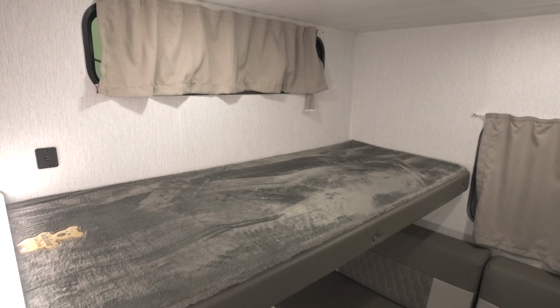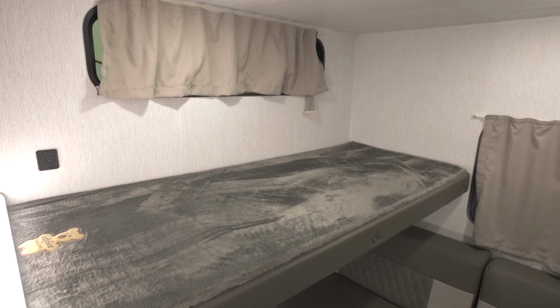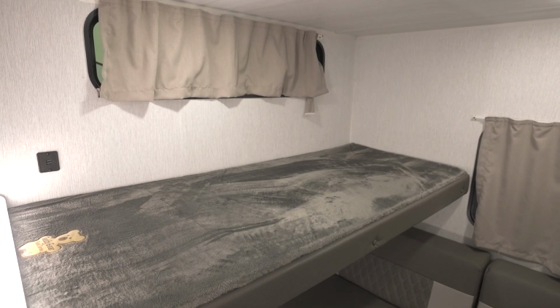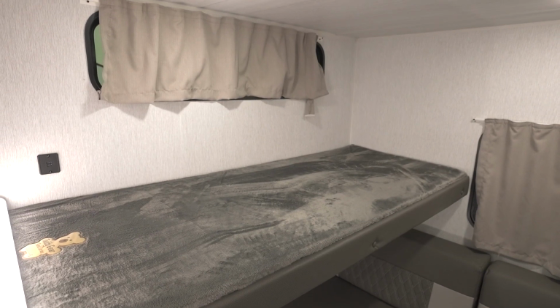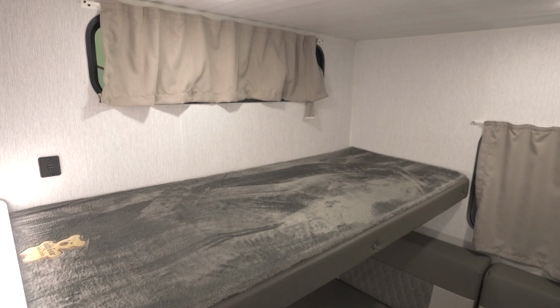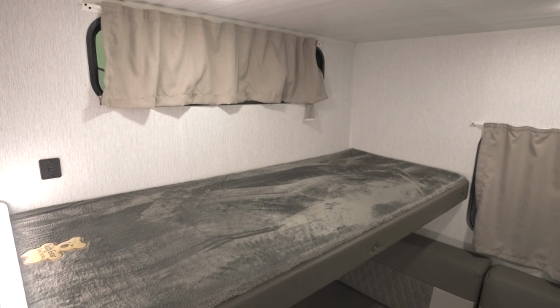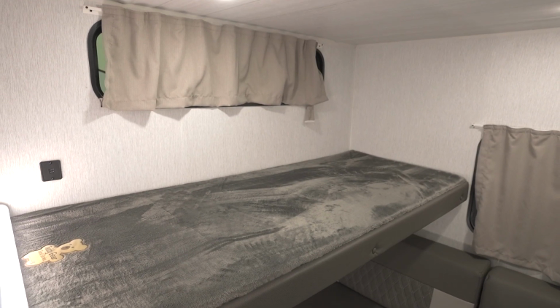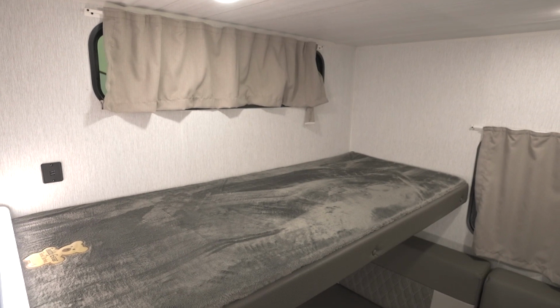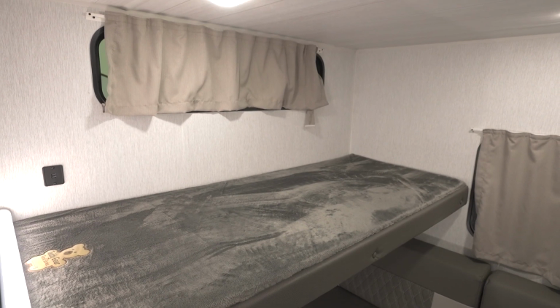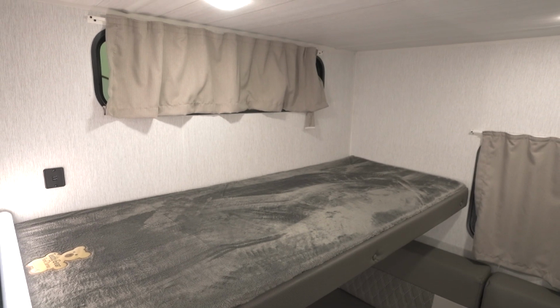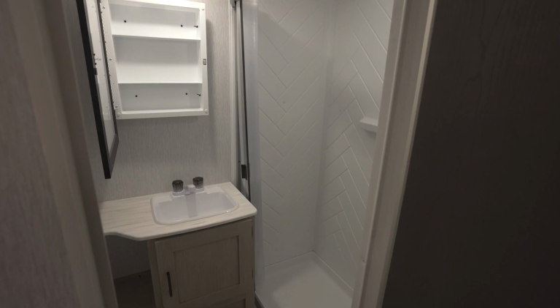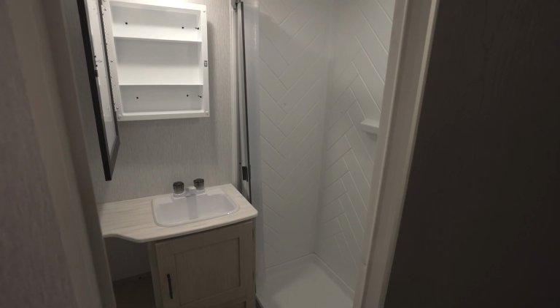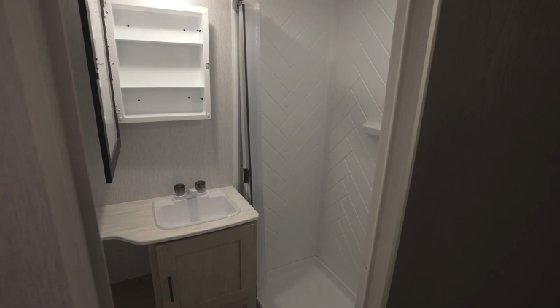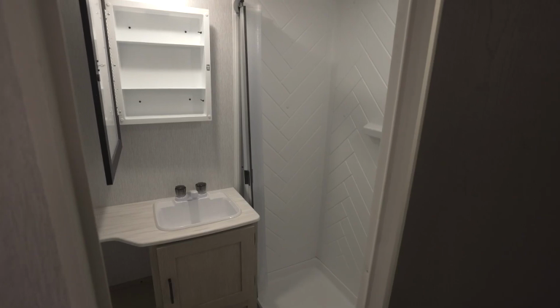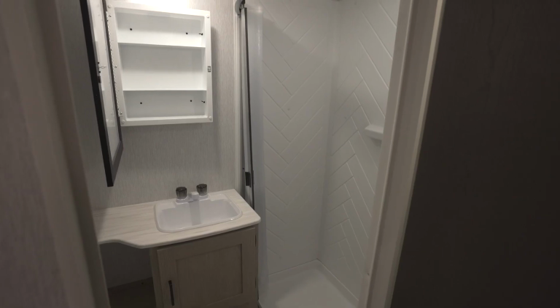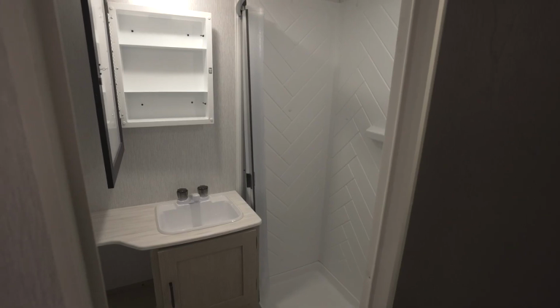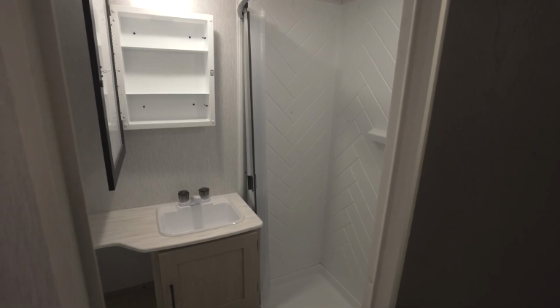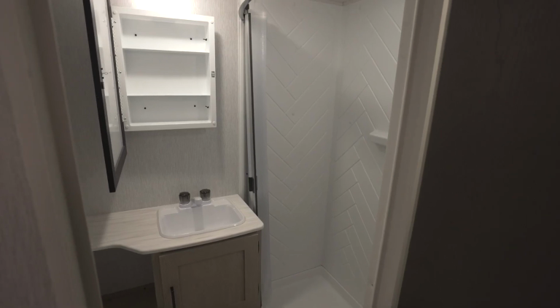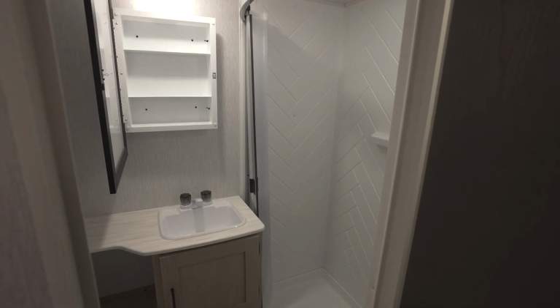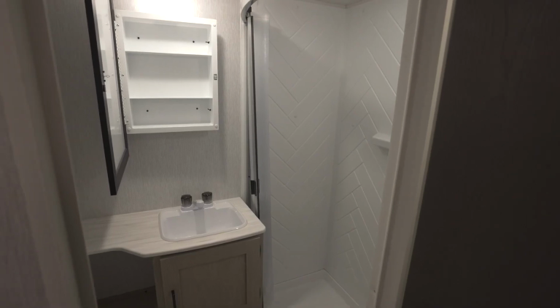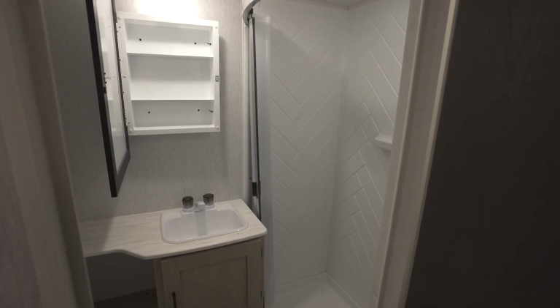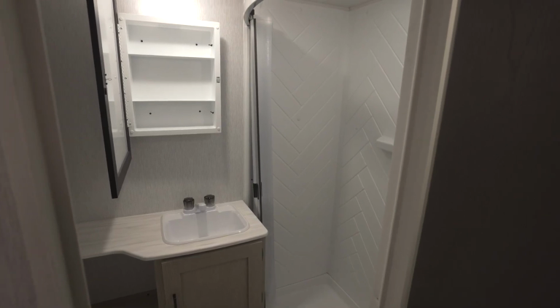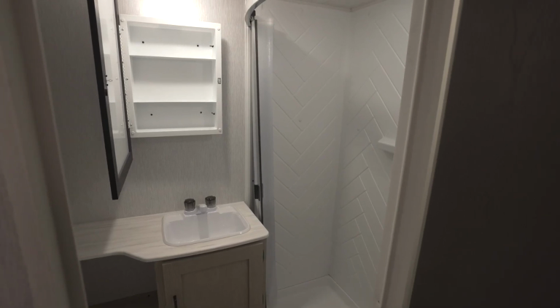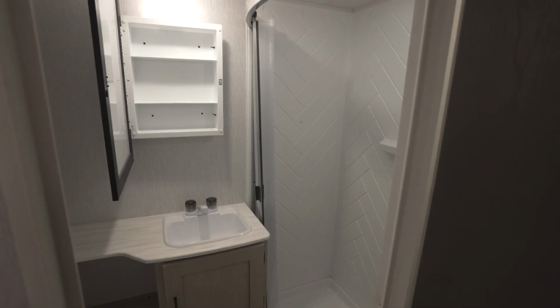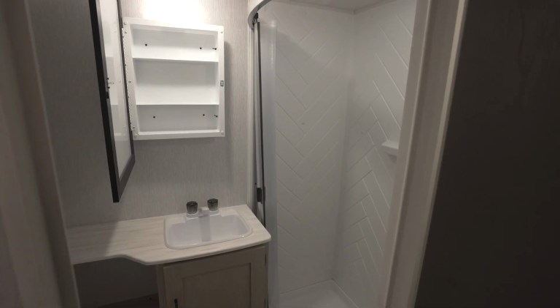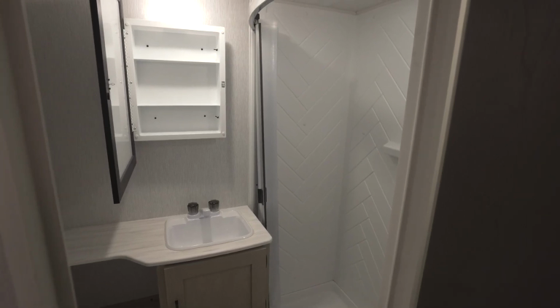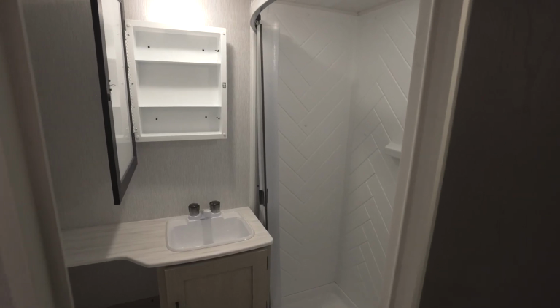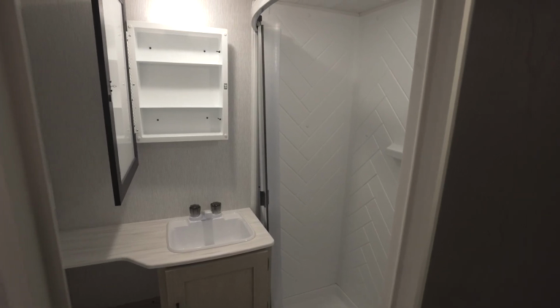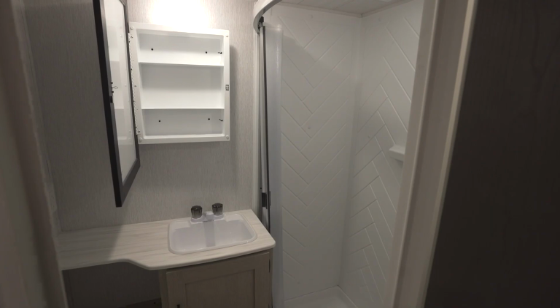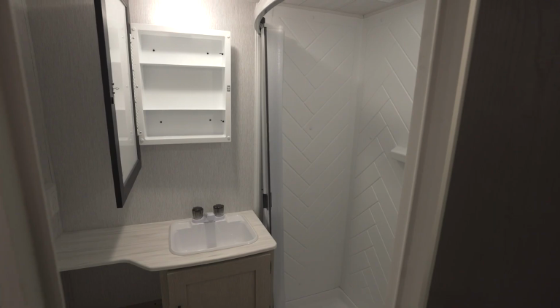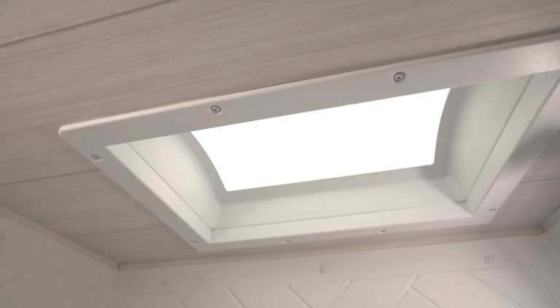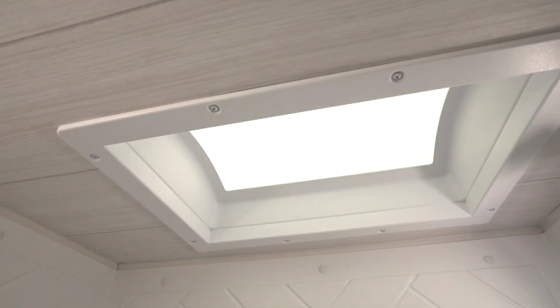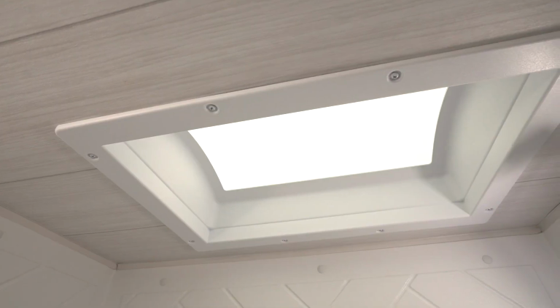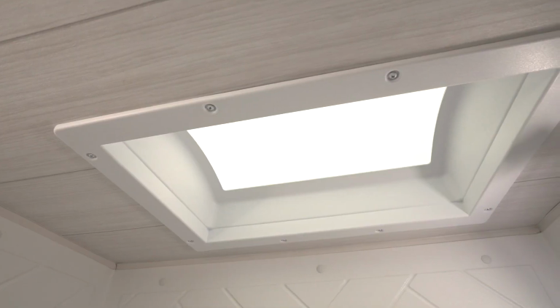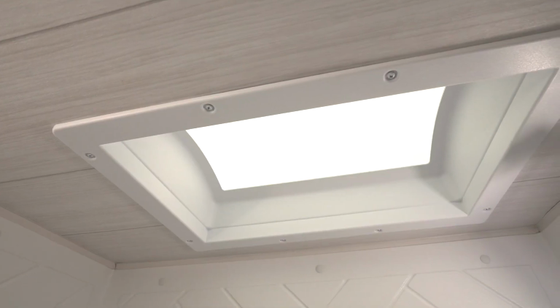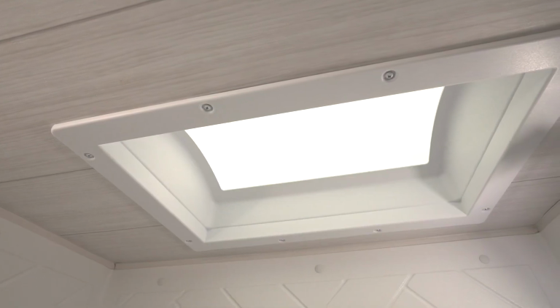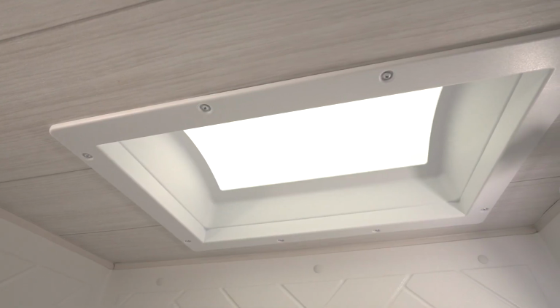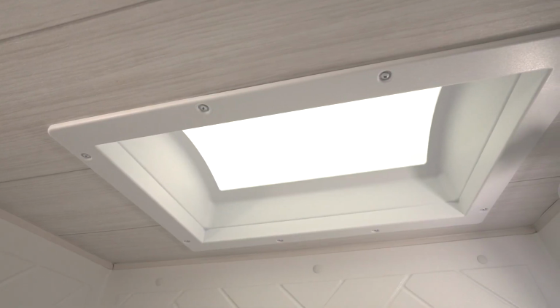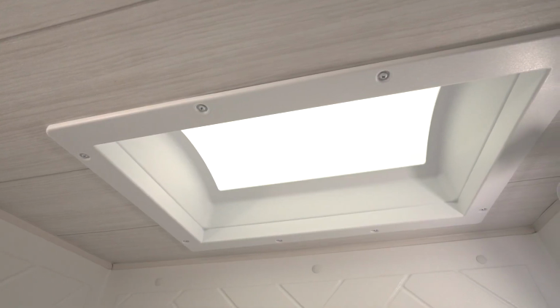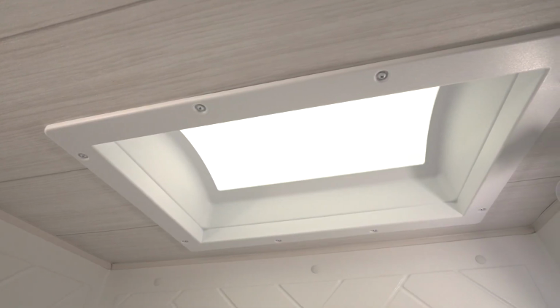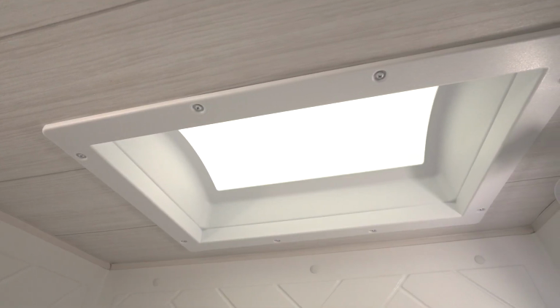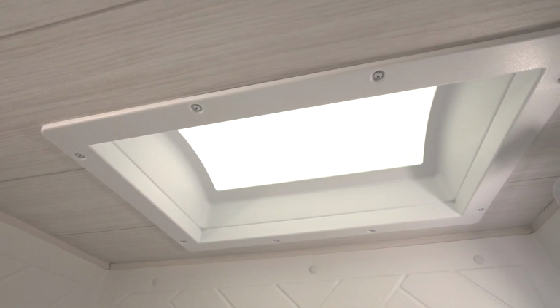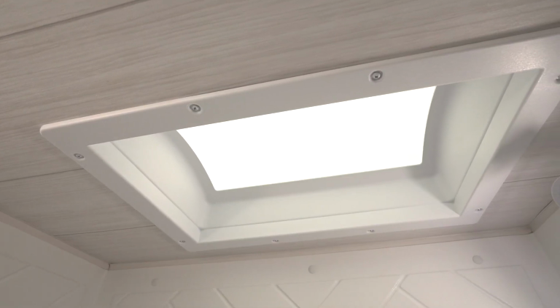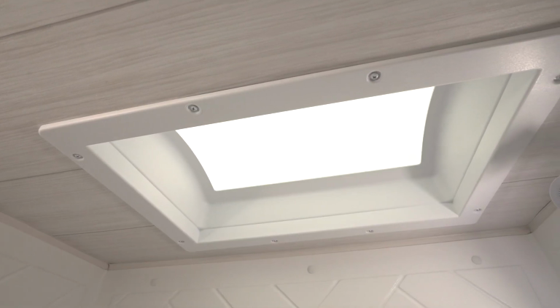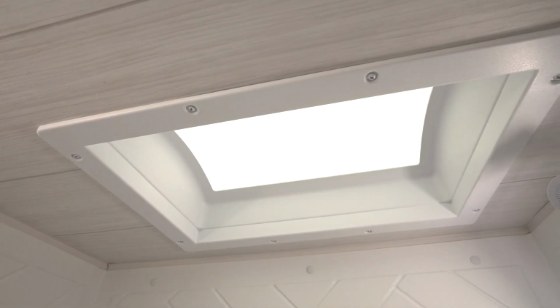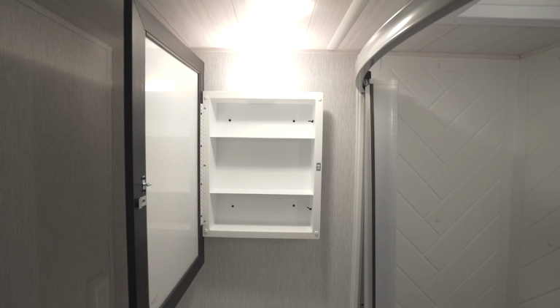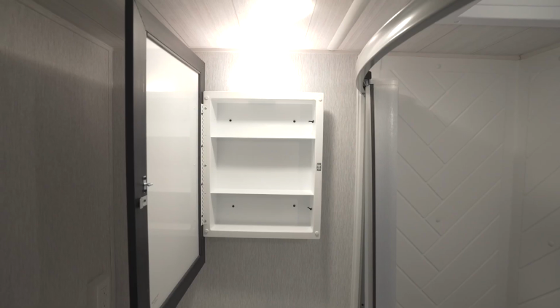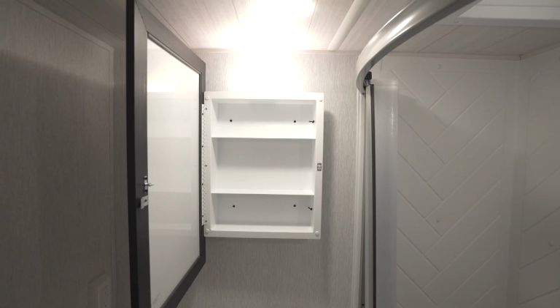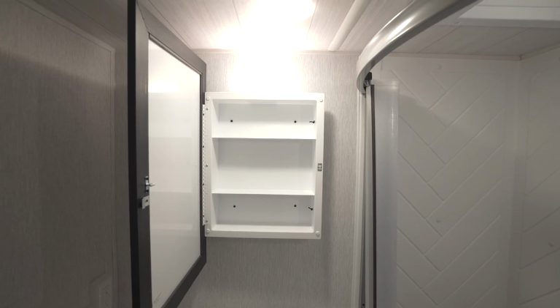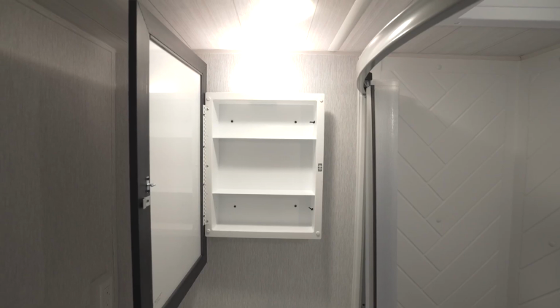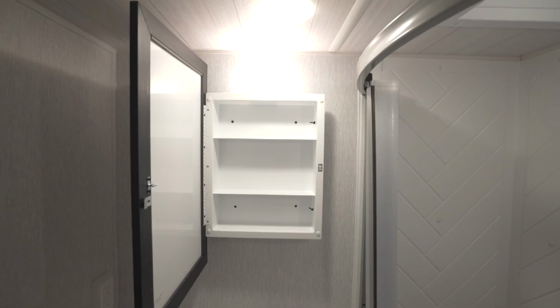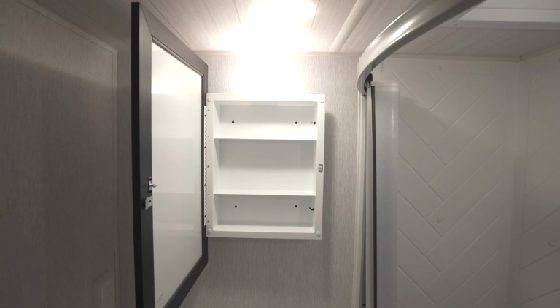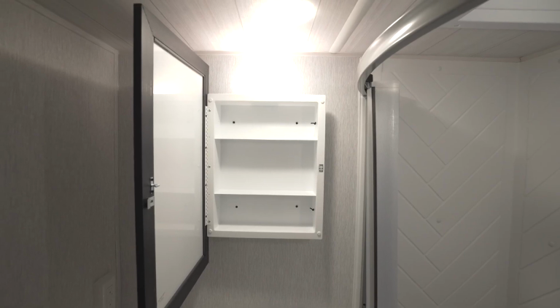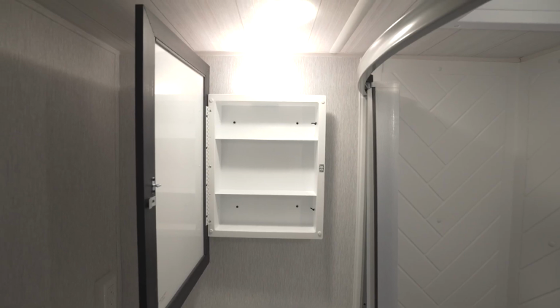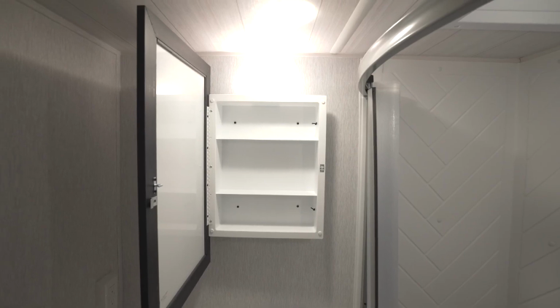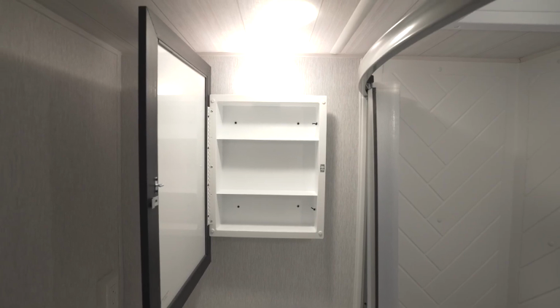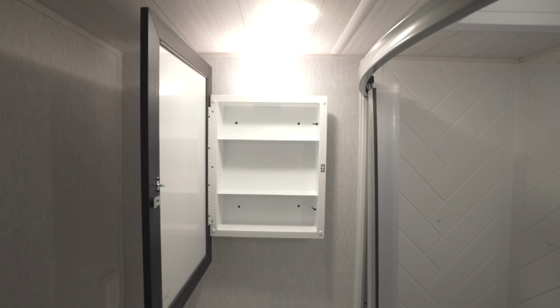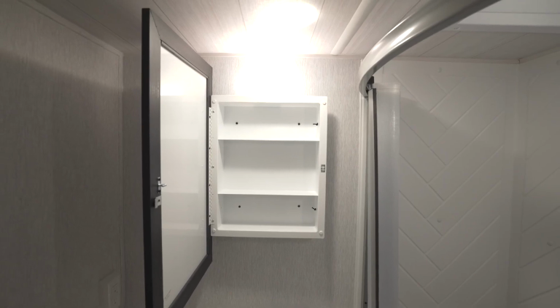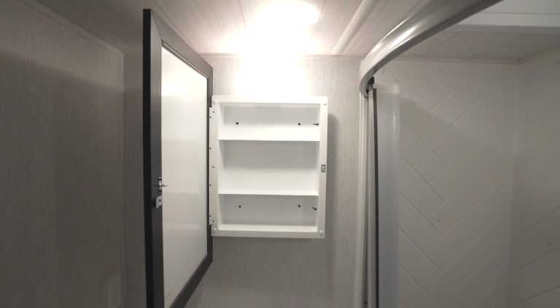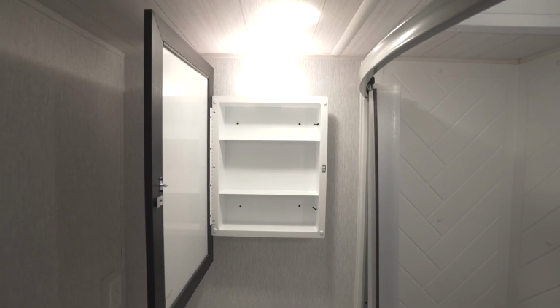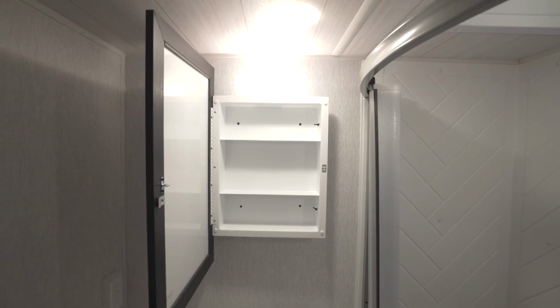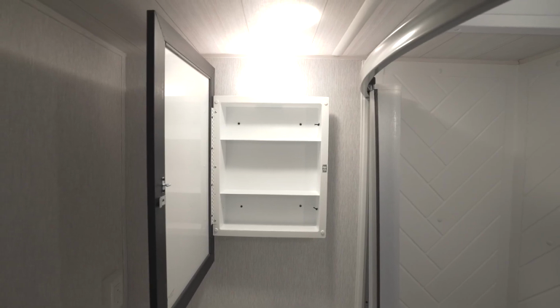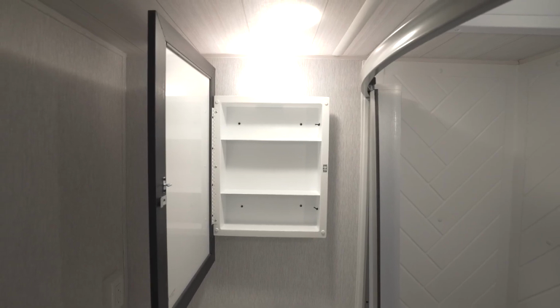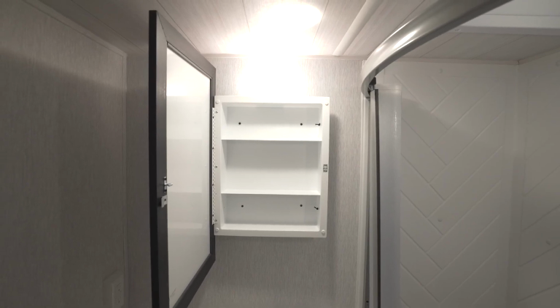For the bathroom, there's a large shower with surround and a skylight. And above the sink, you'll find a mirrored medicine cabinet.